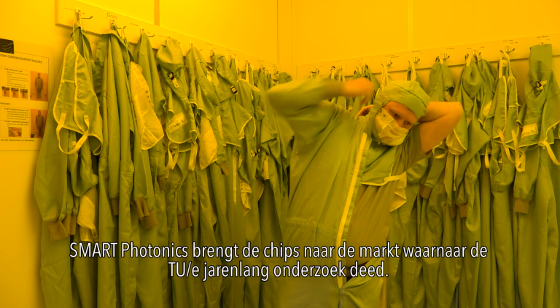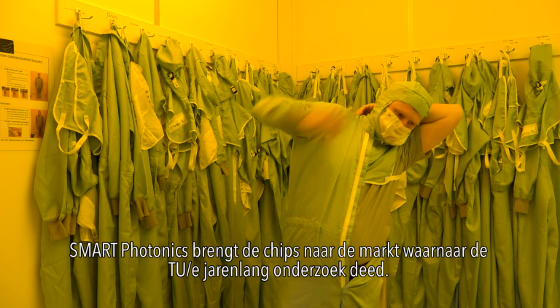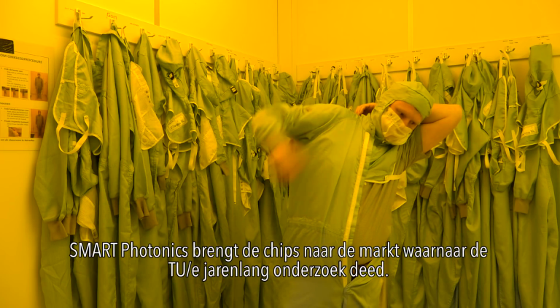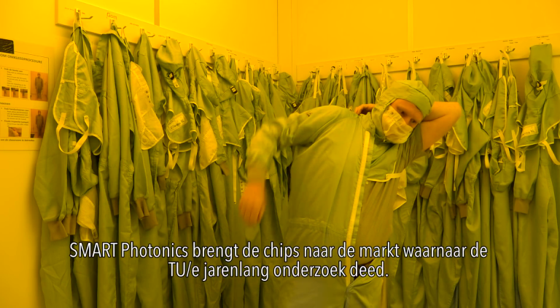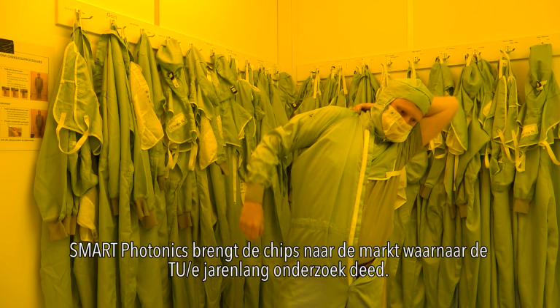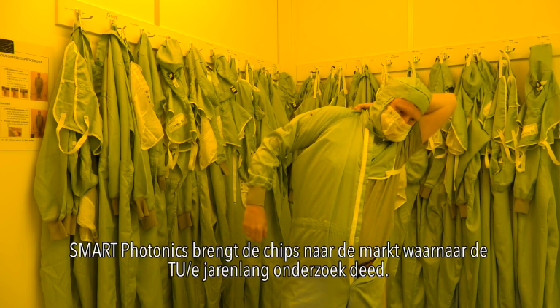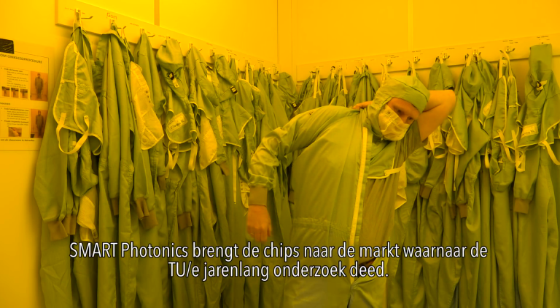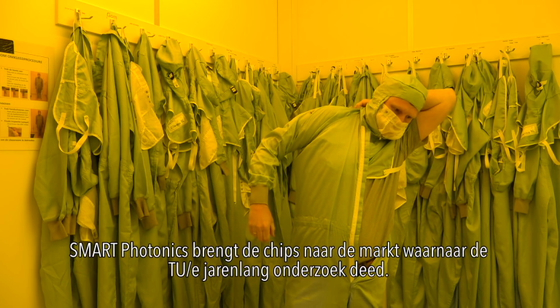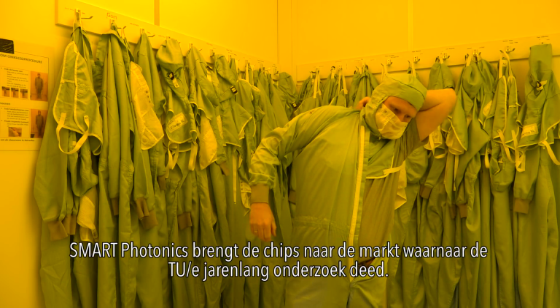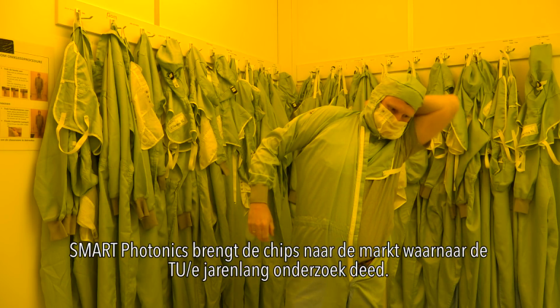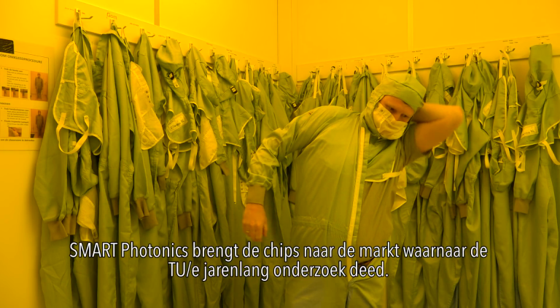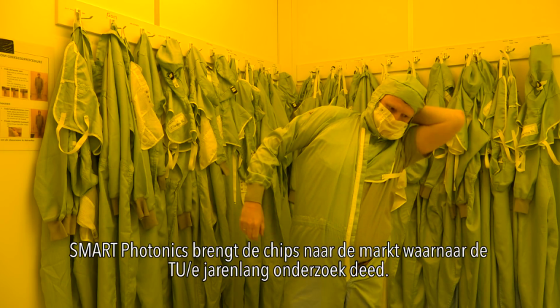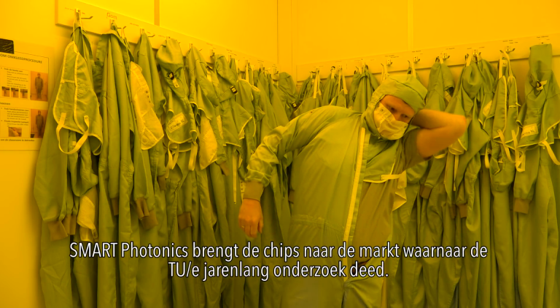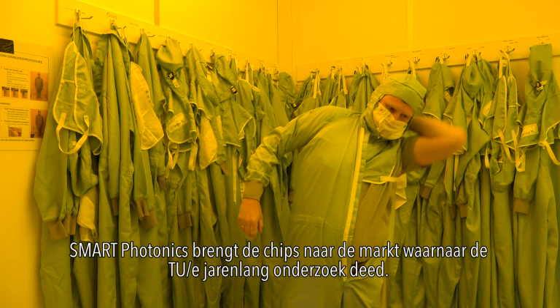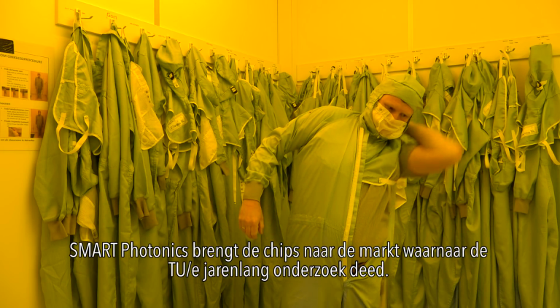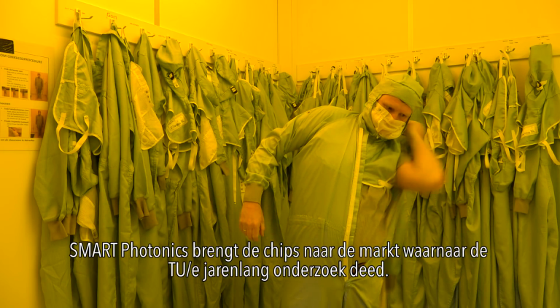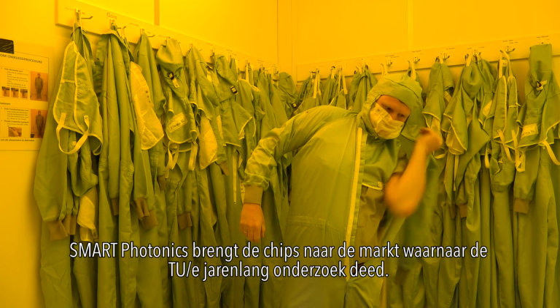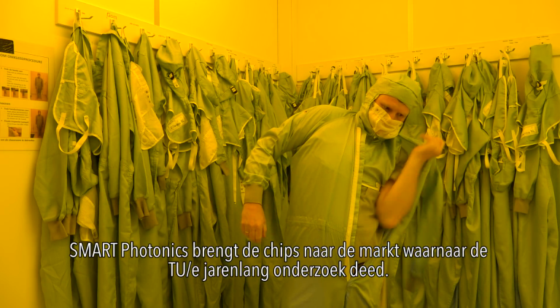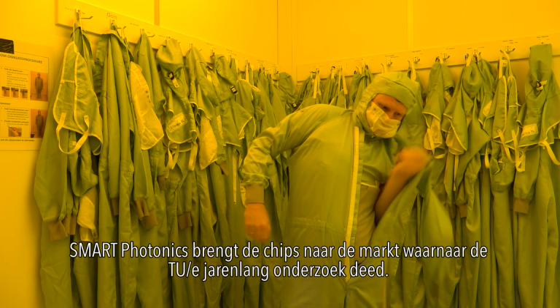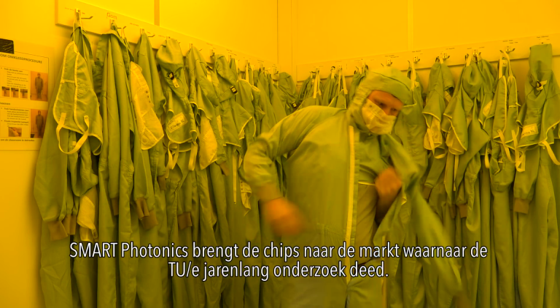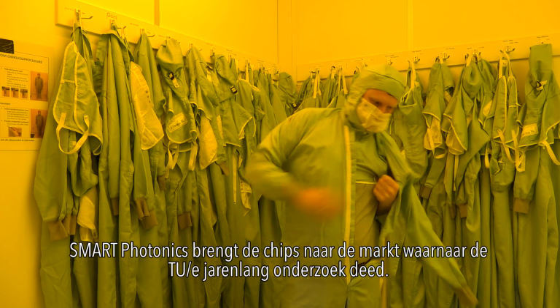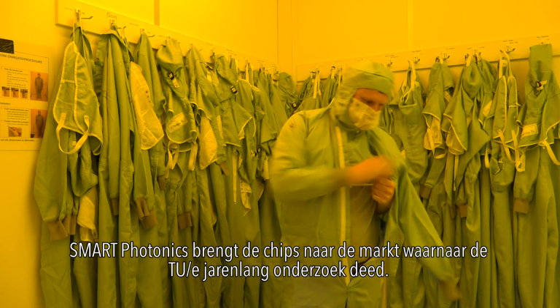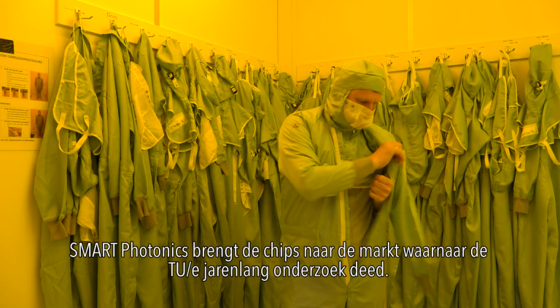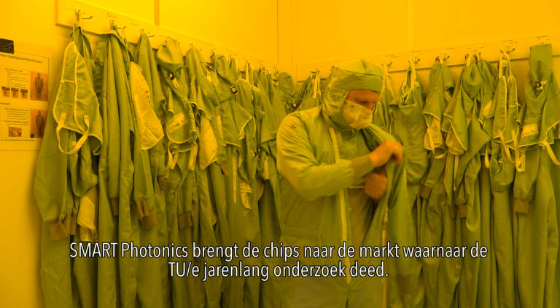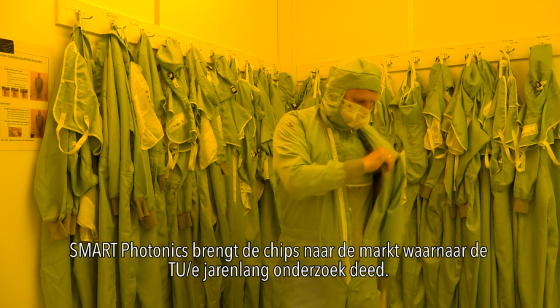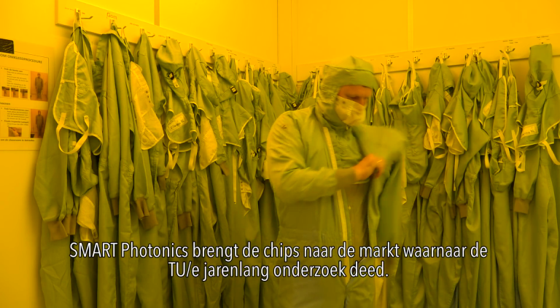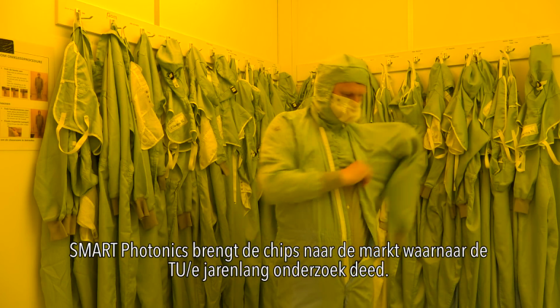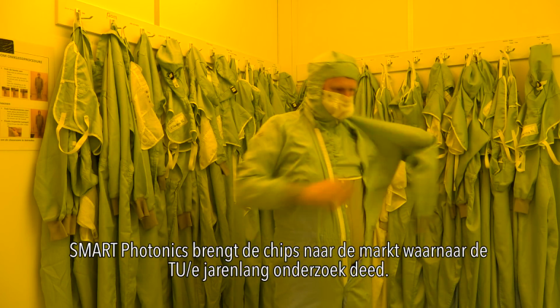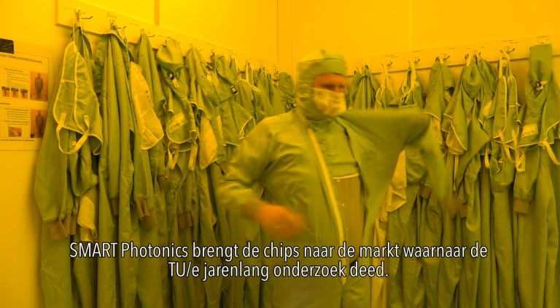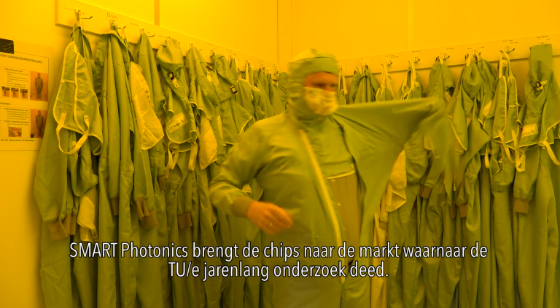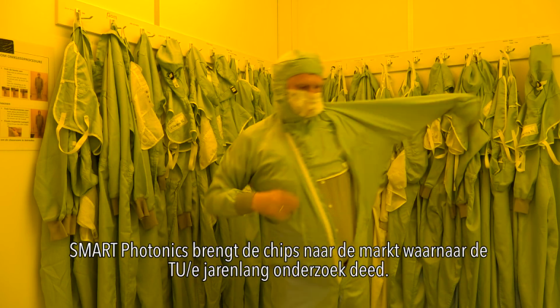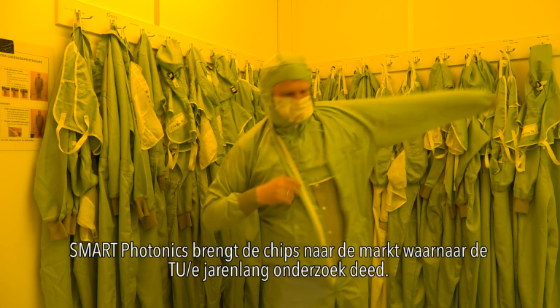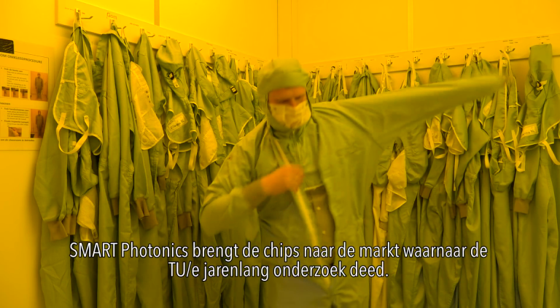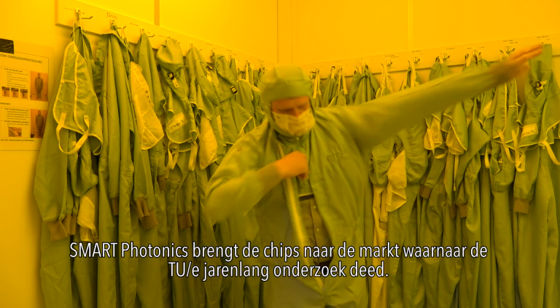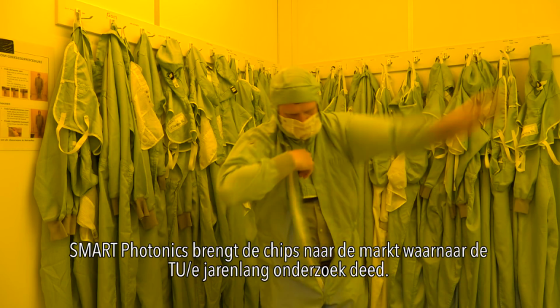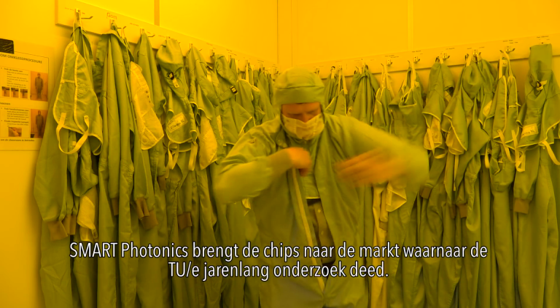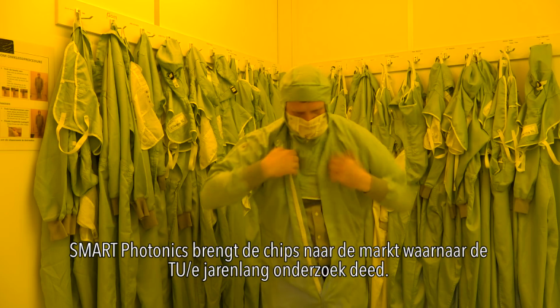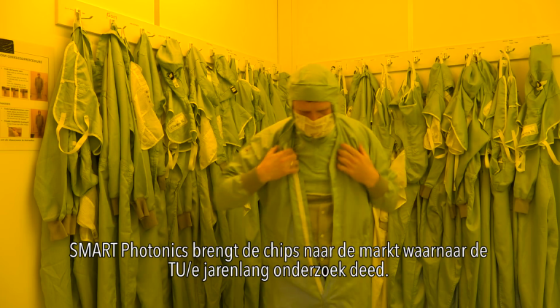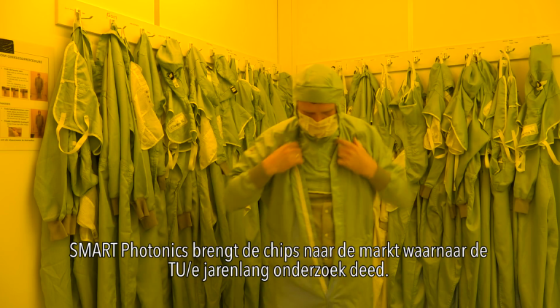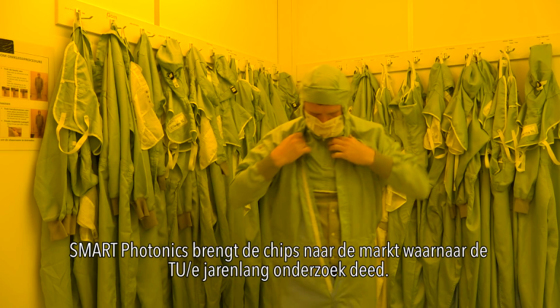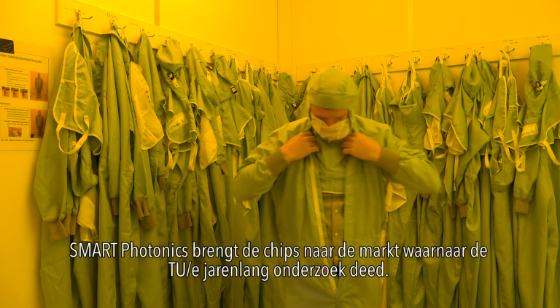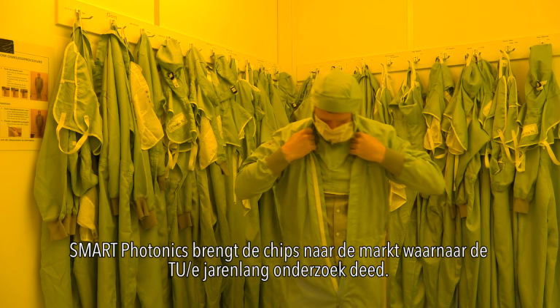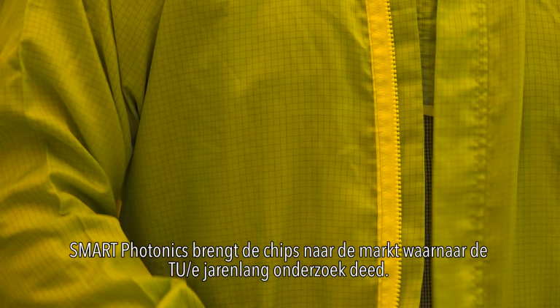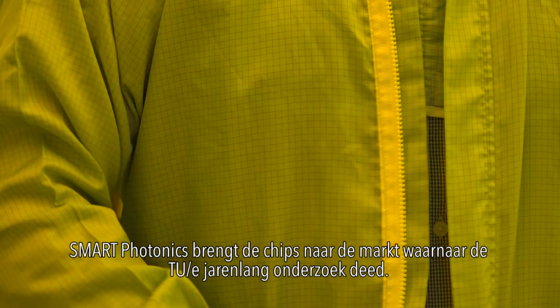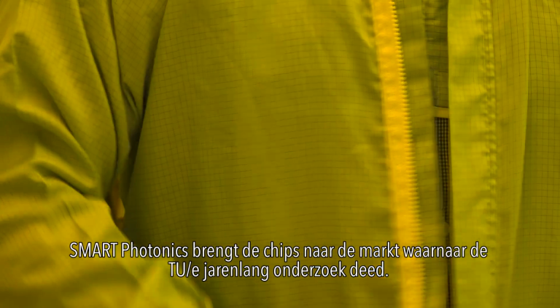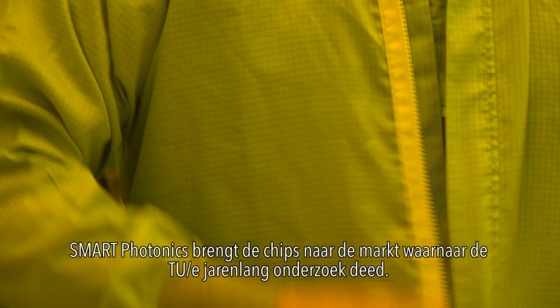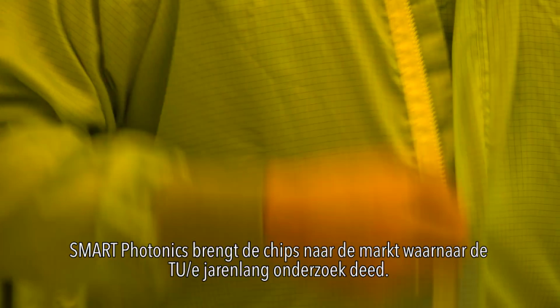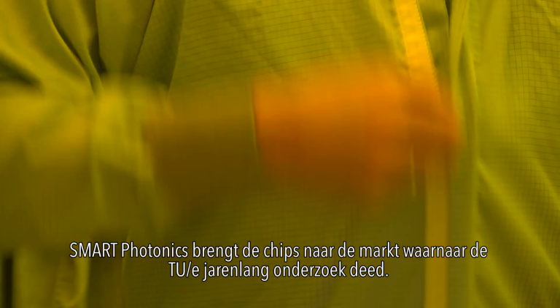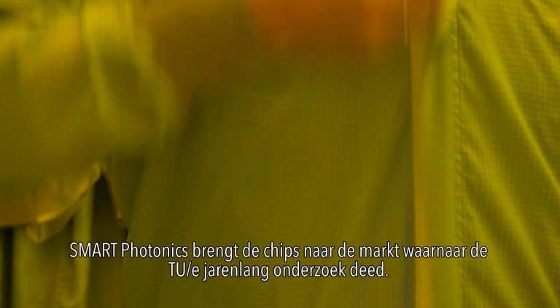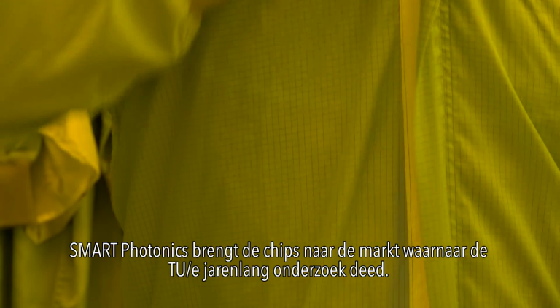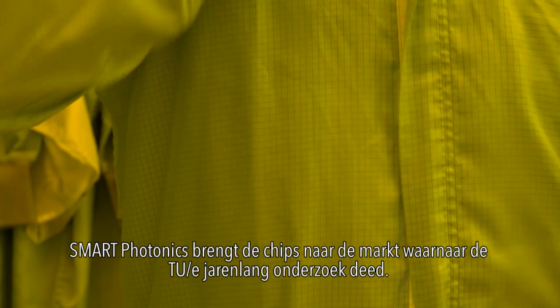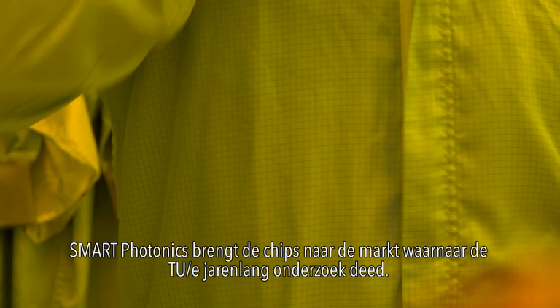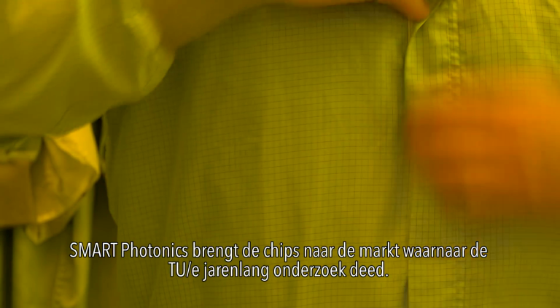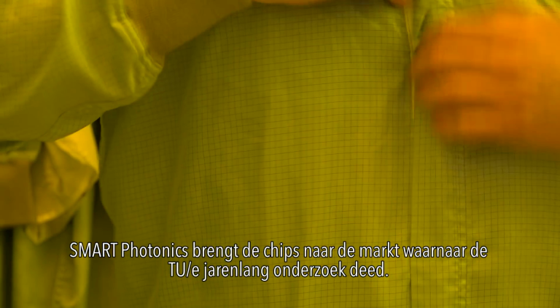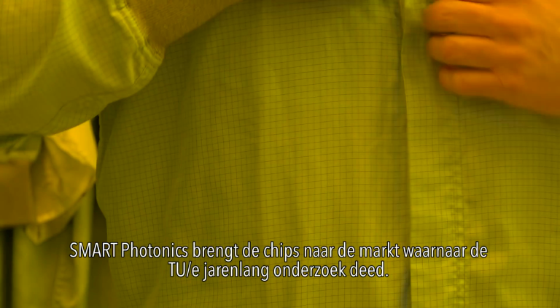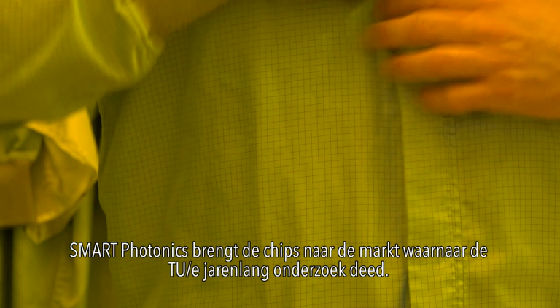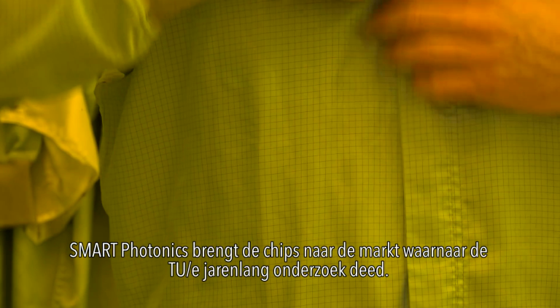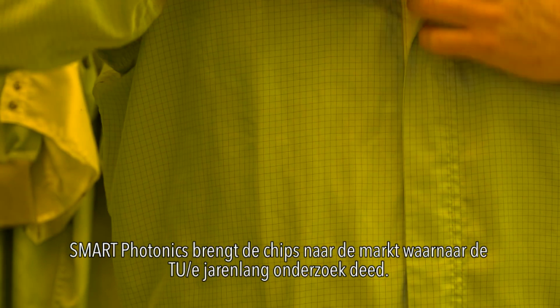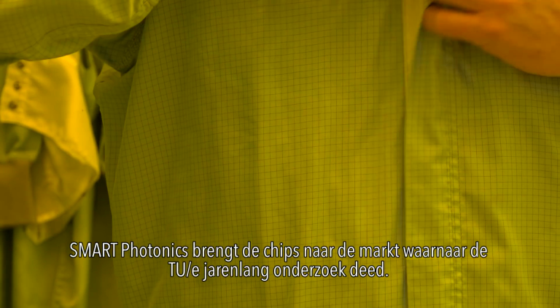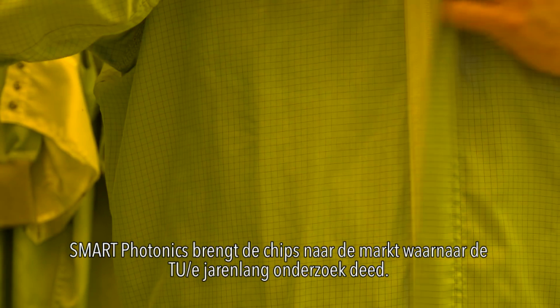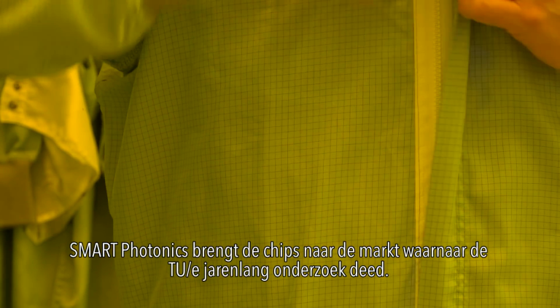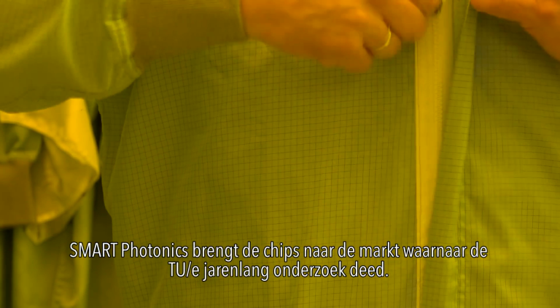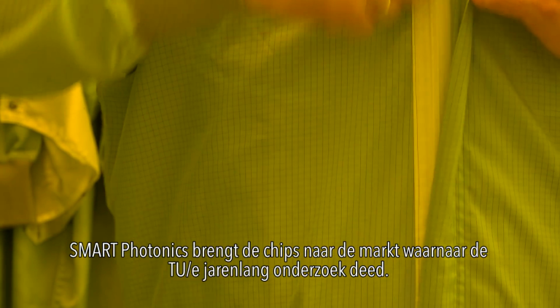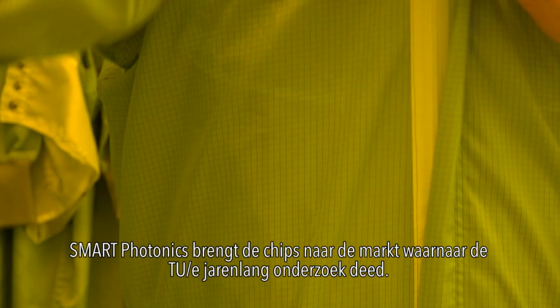Smart Photonics is industrializing the chips on which the Eindhoven University of Technology has been doing research for many years now.